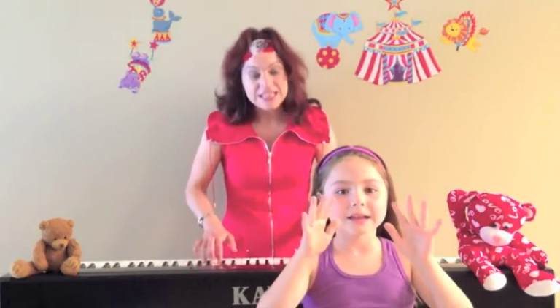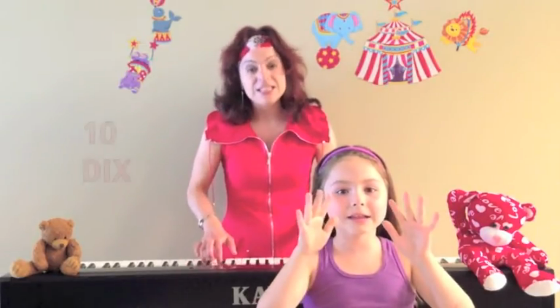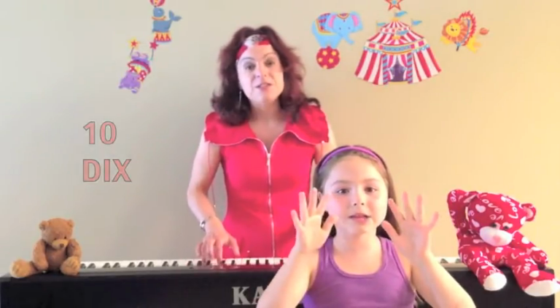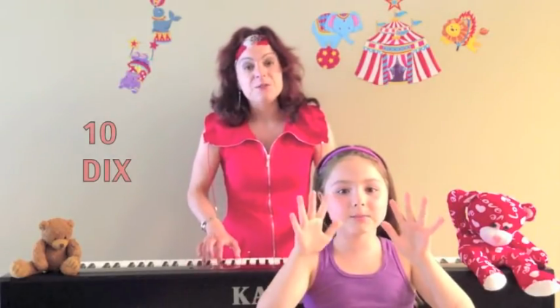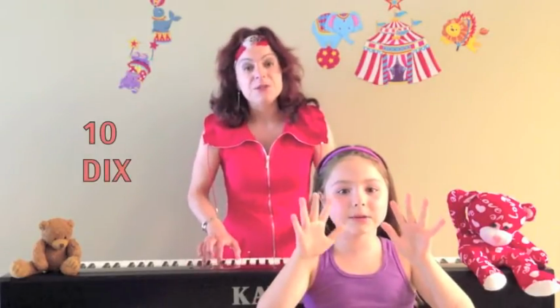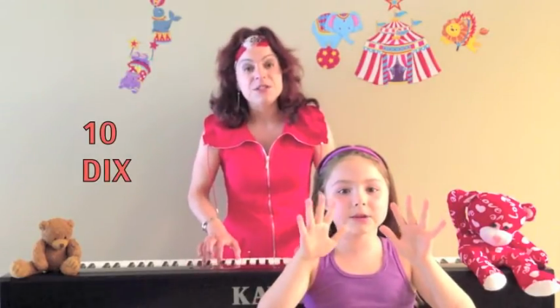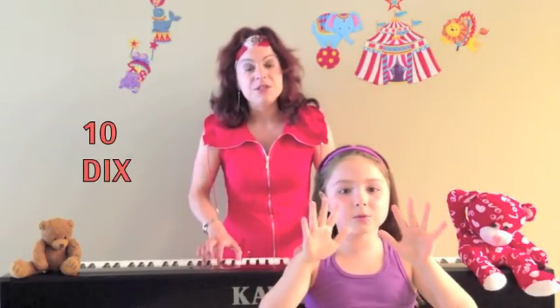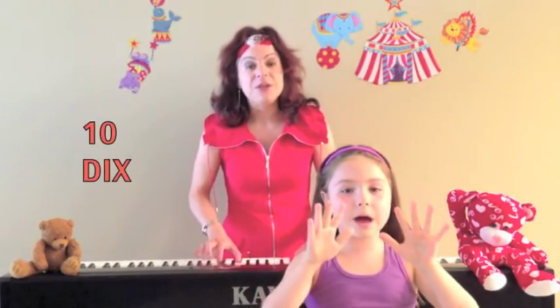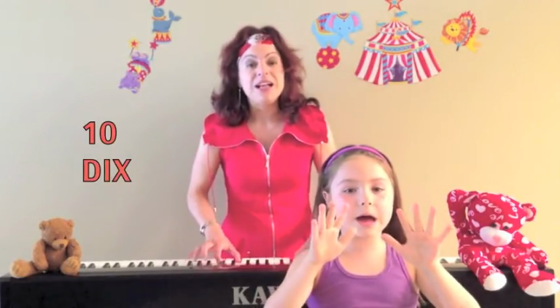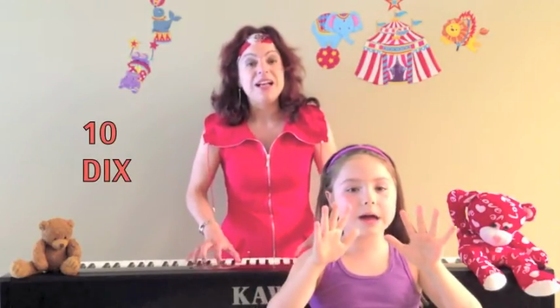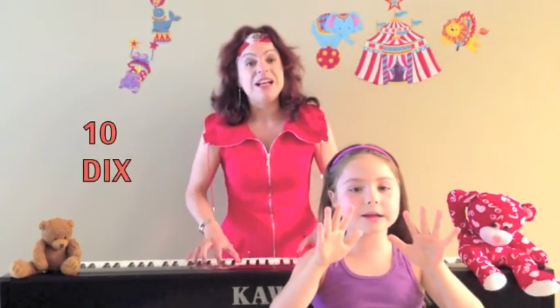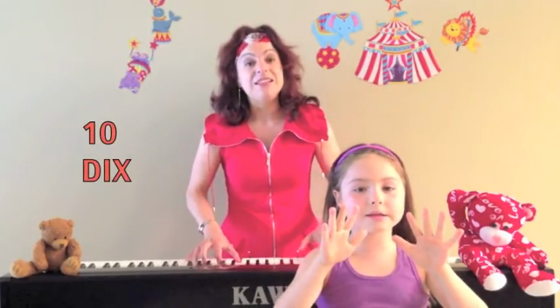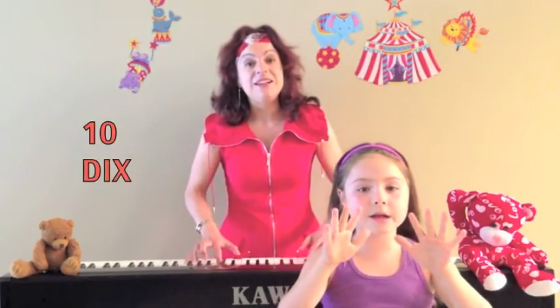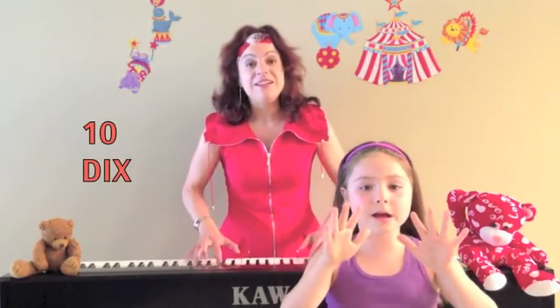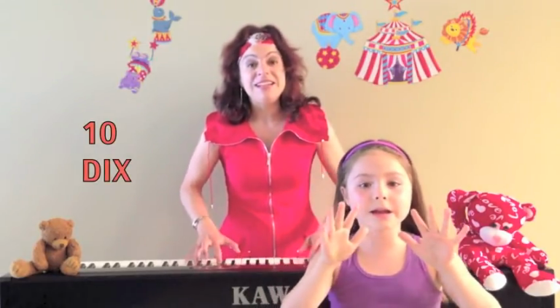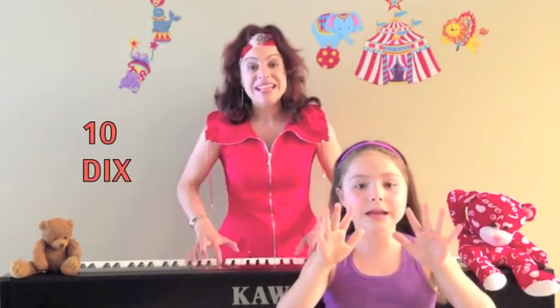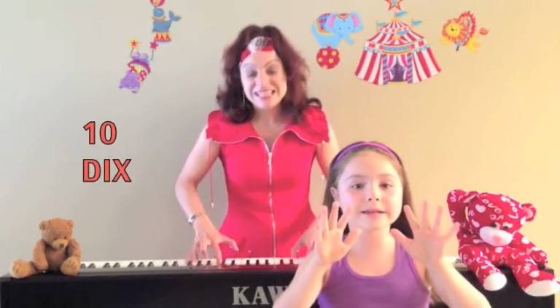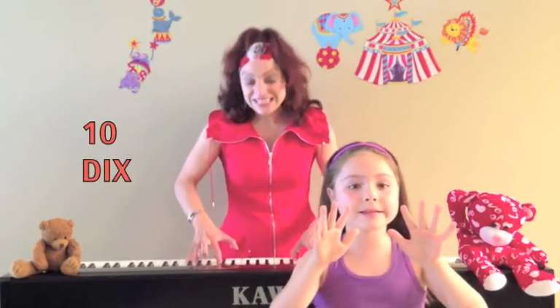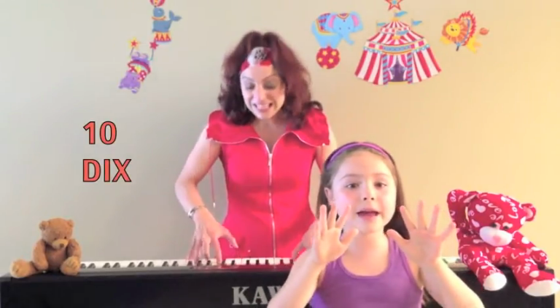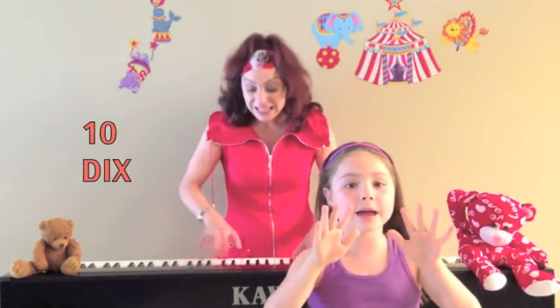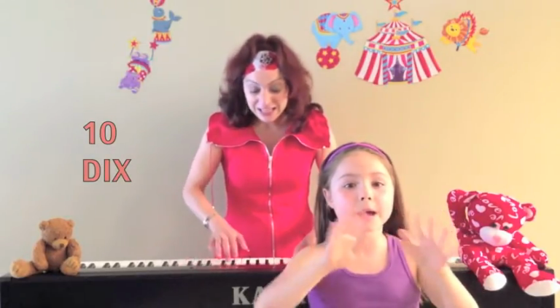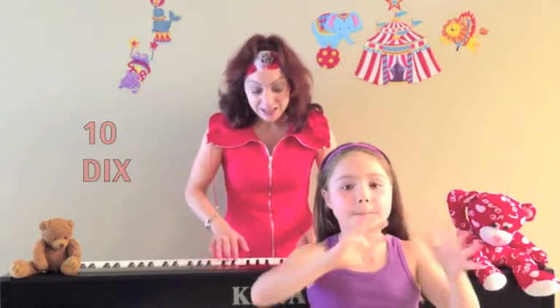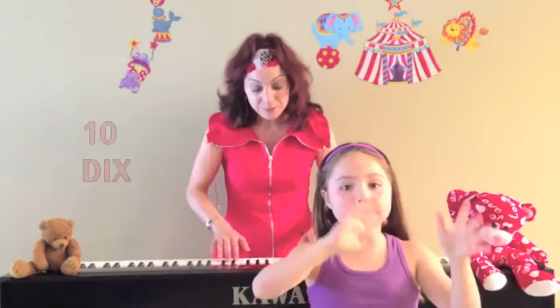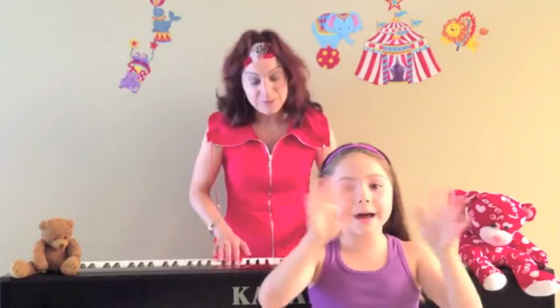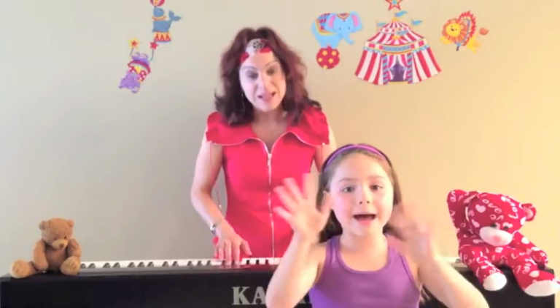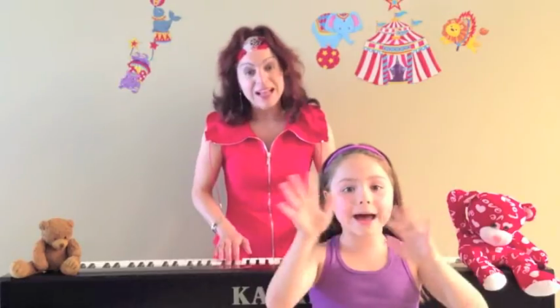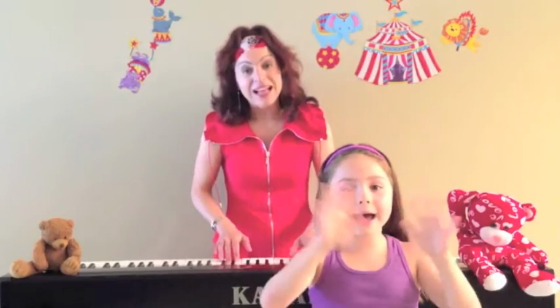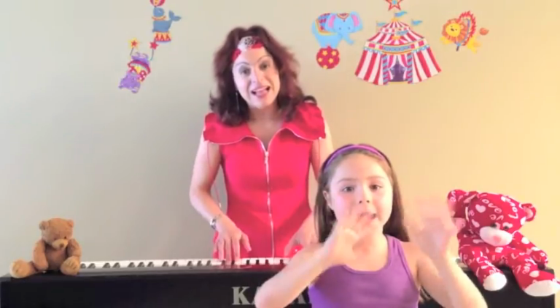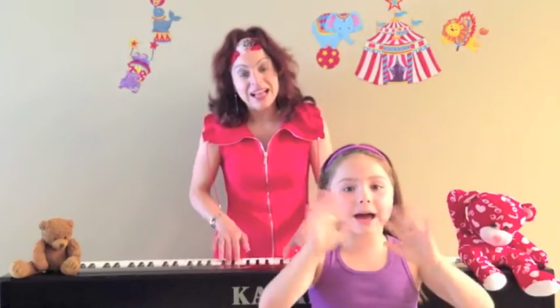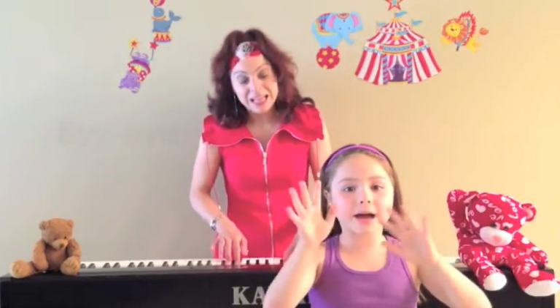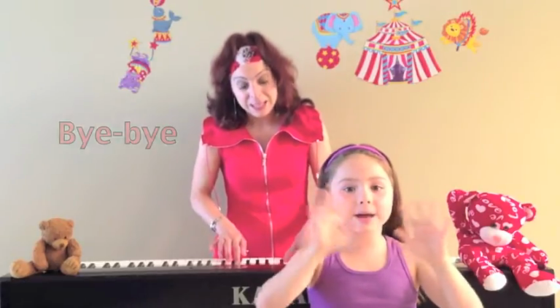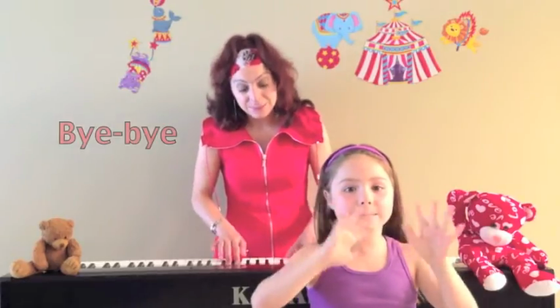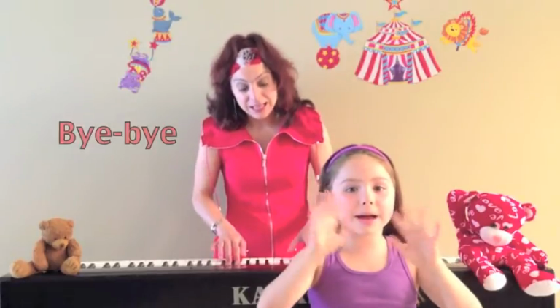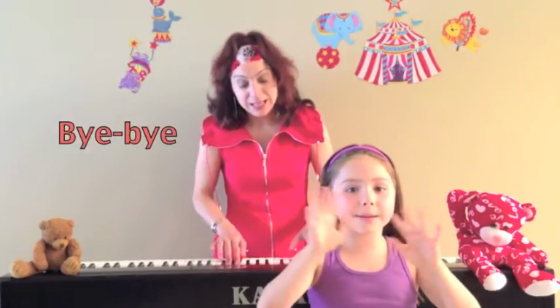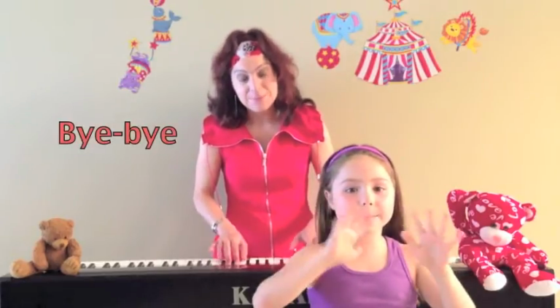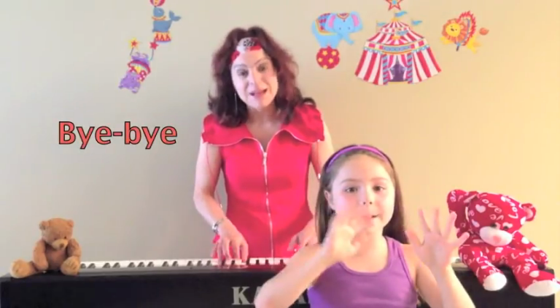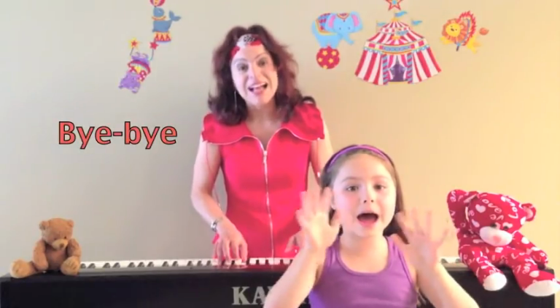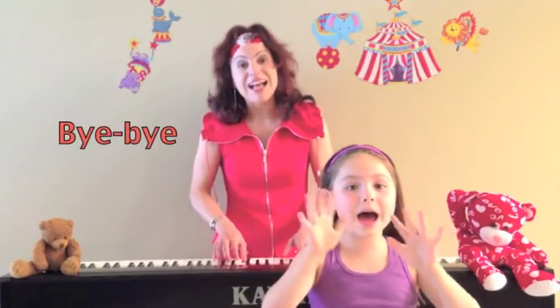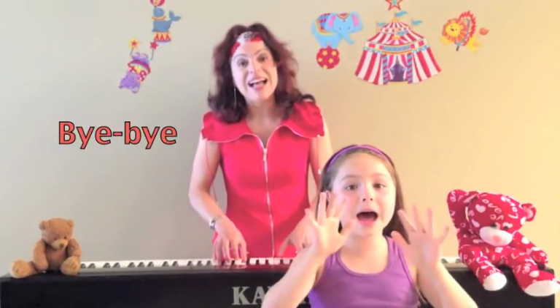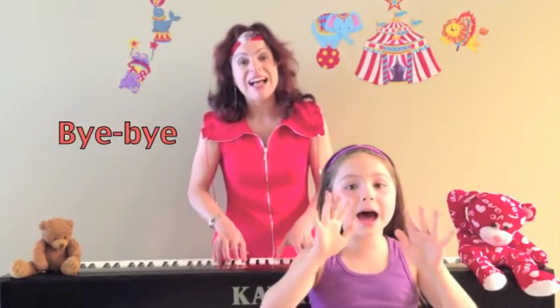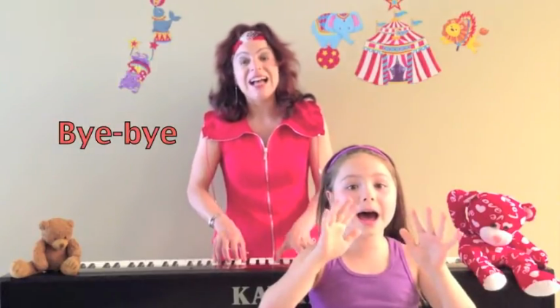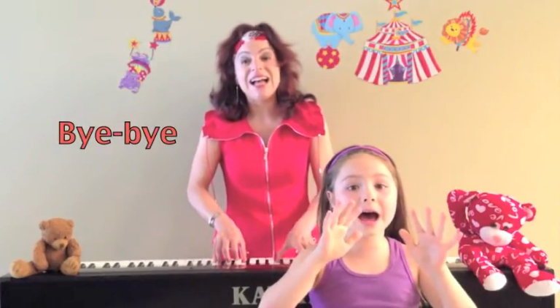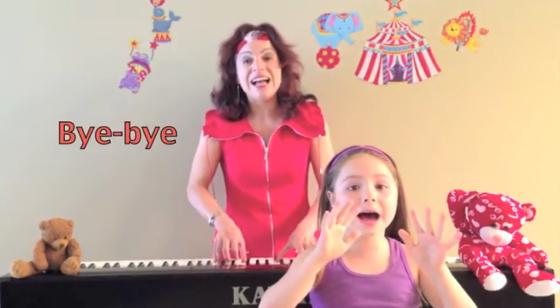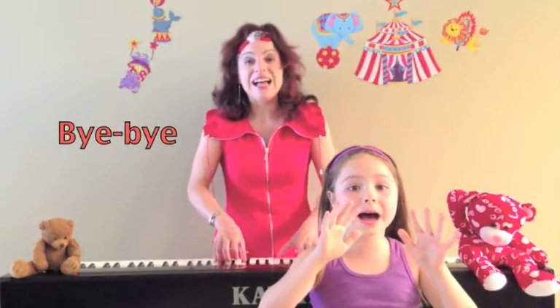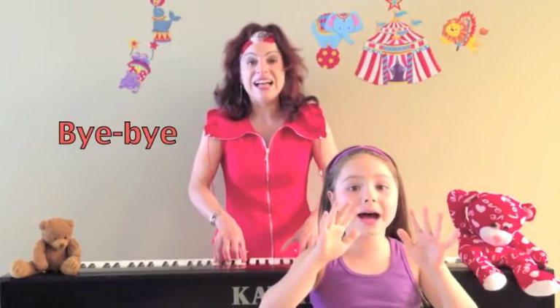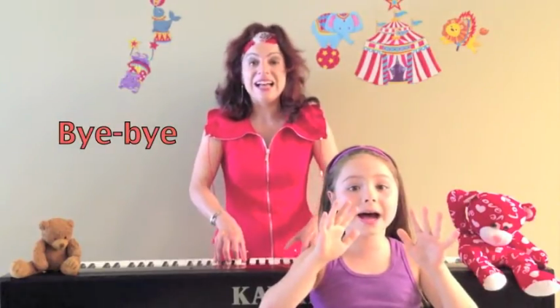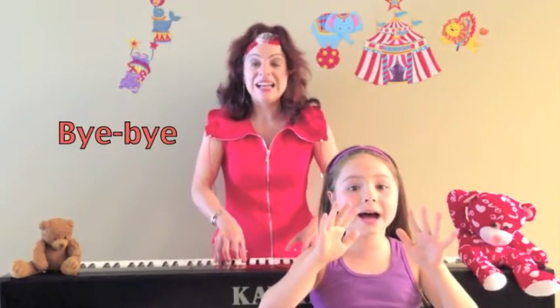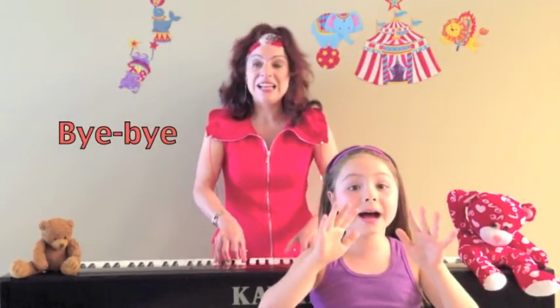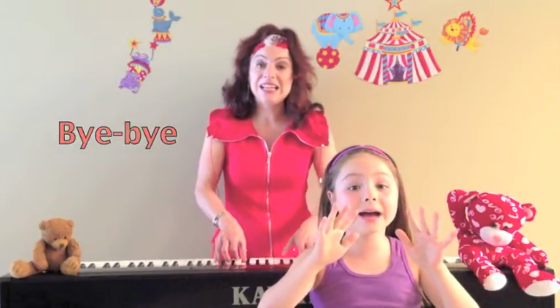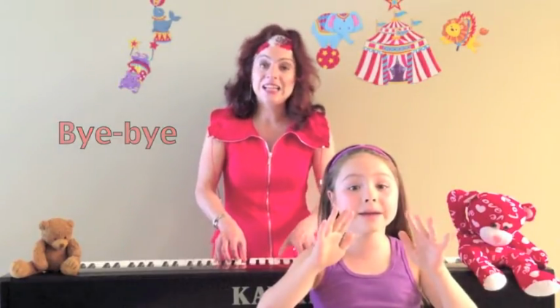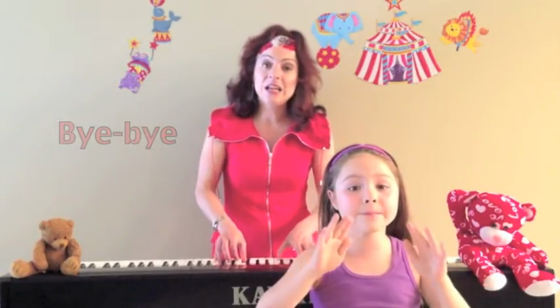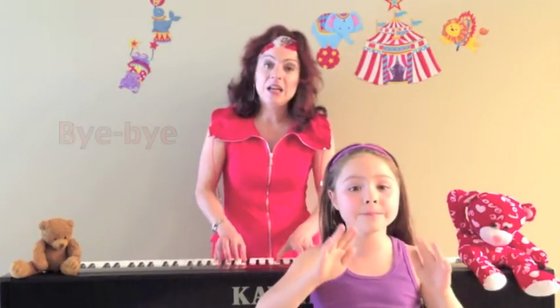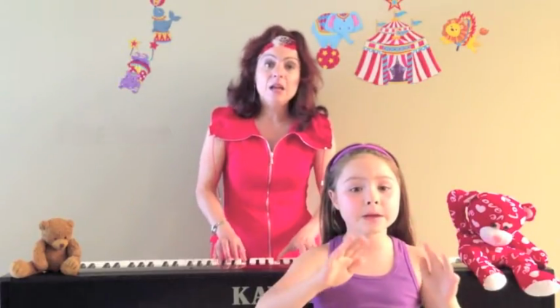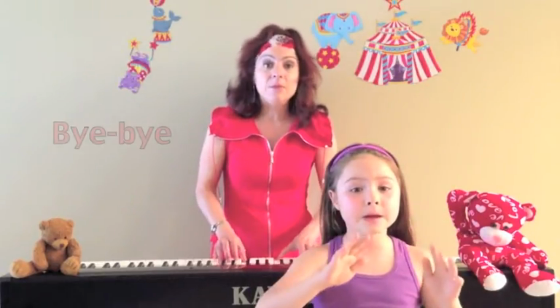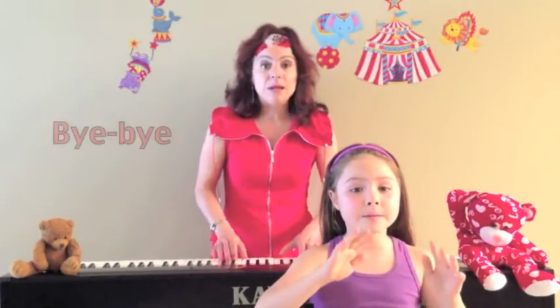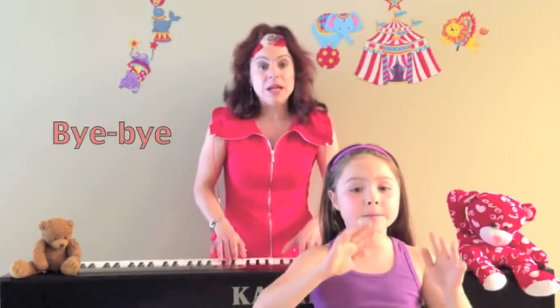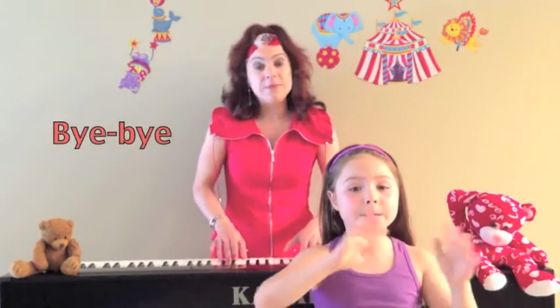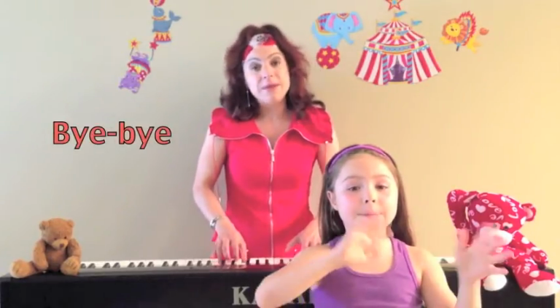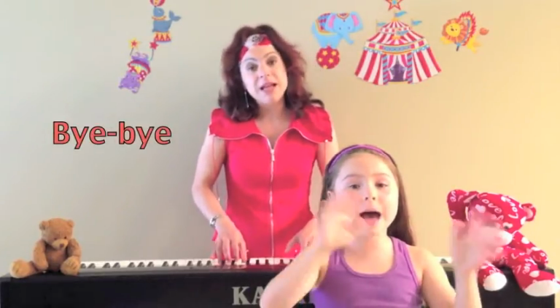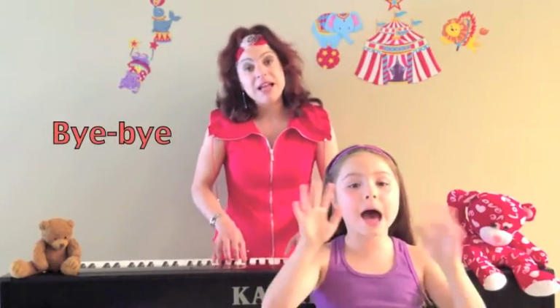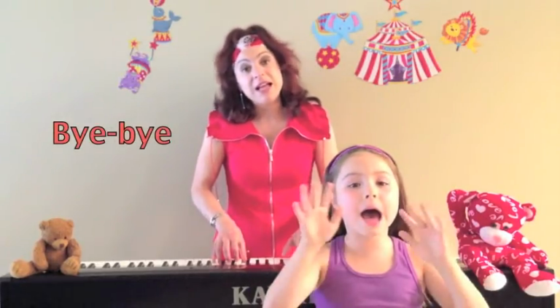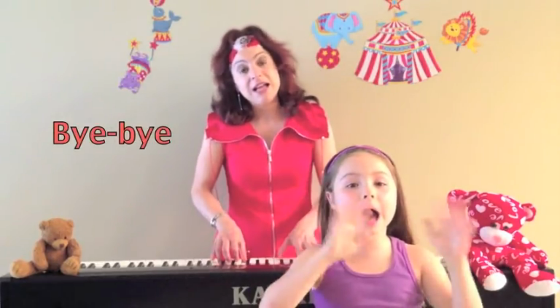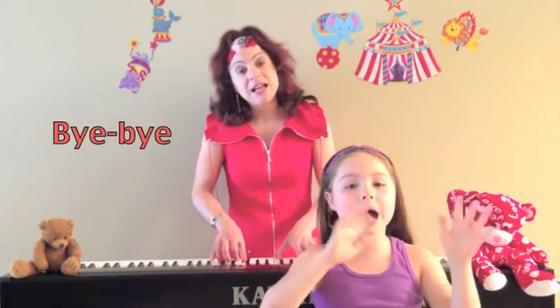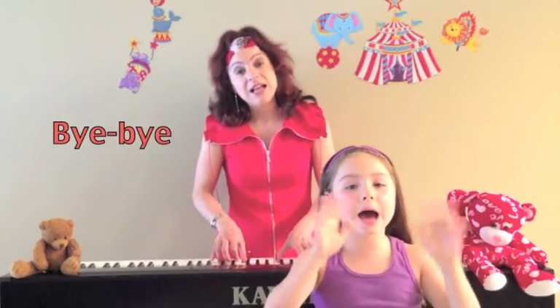Dix petits doigts dans les airs, bye, bye, bye. Bye, bye.